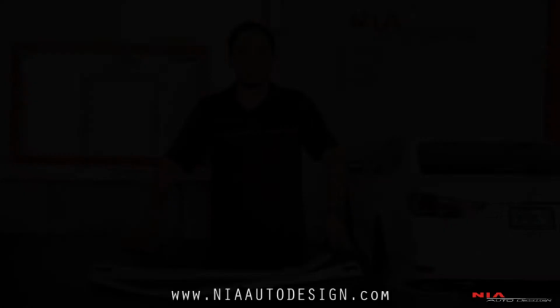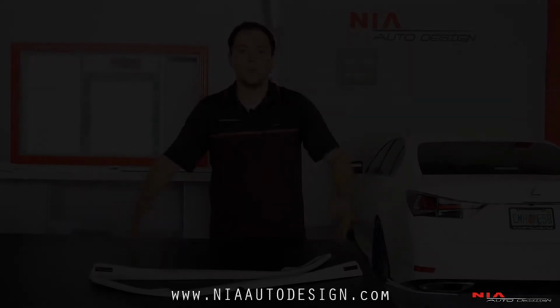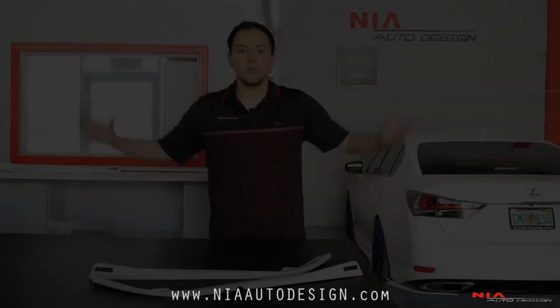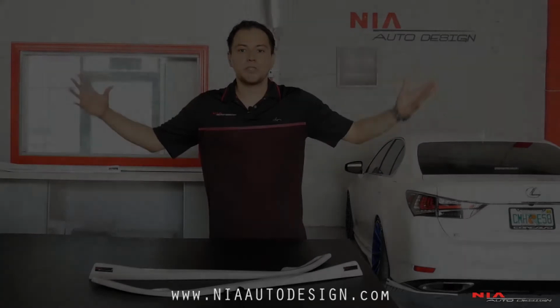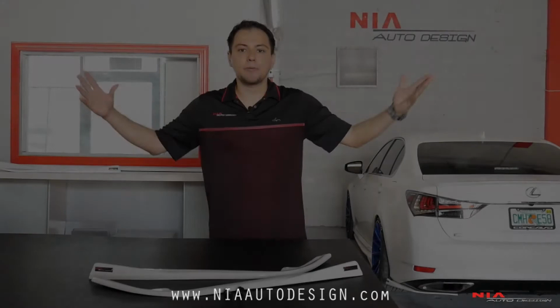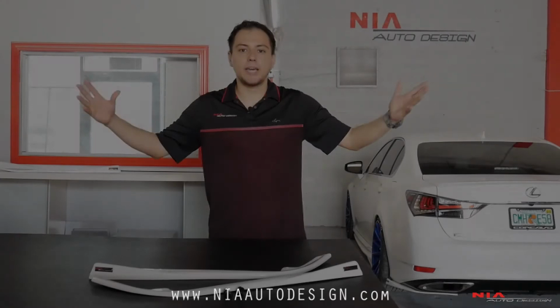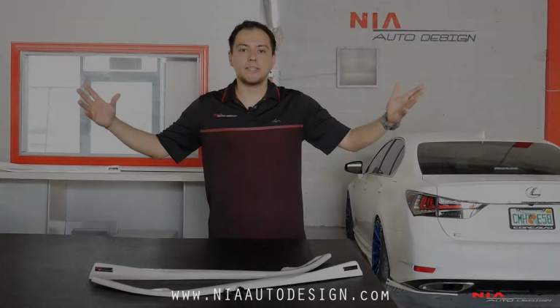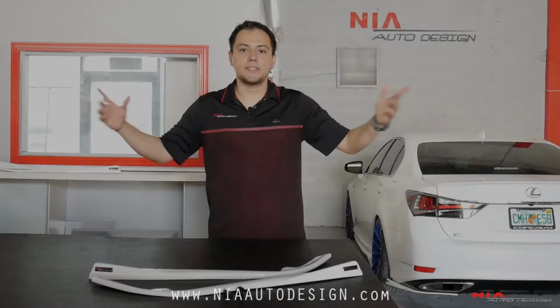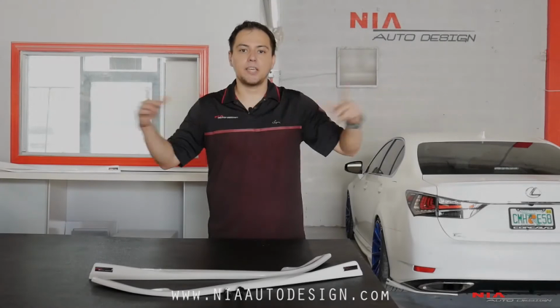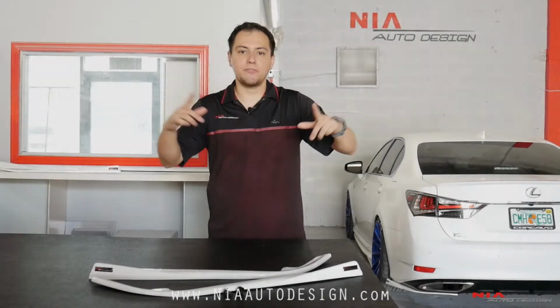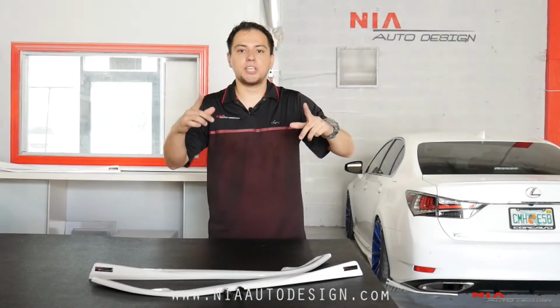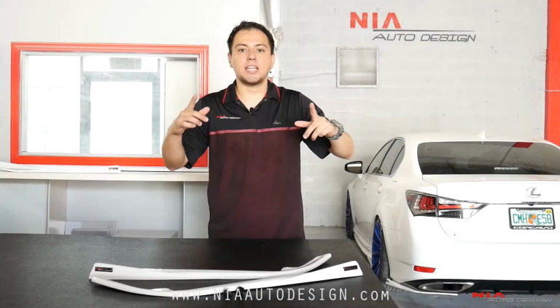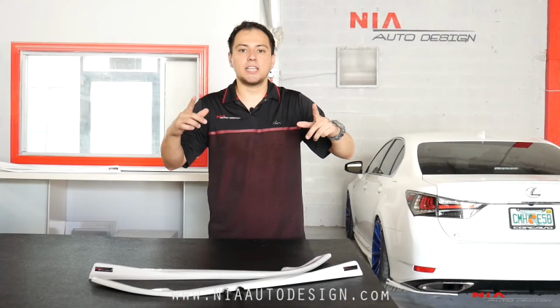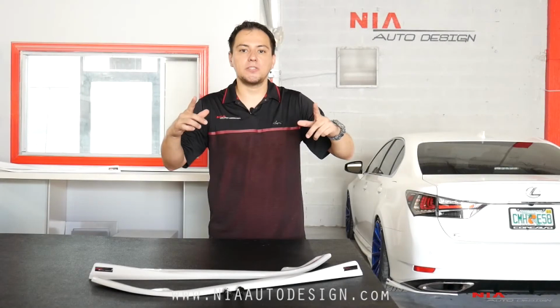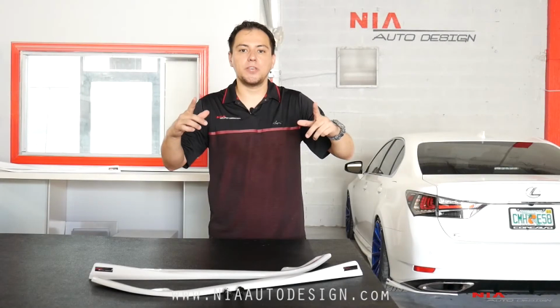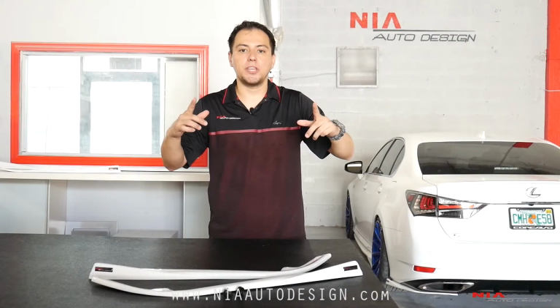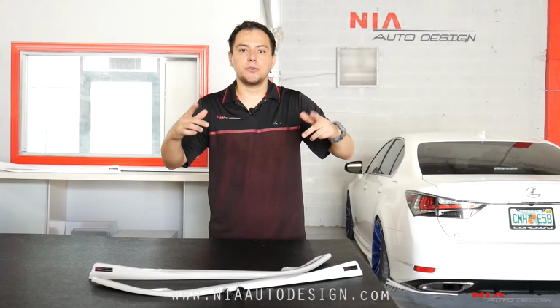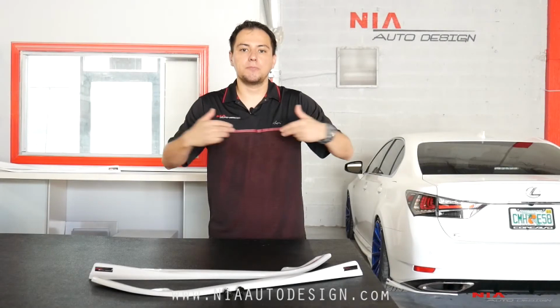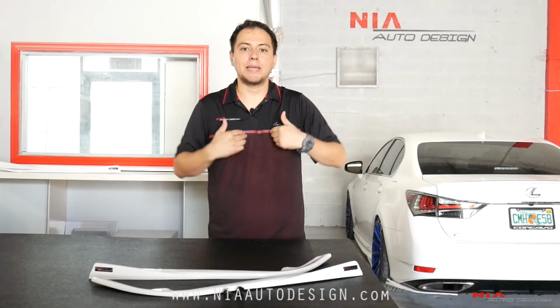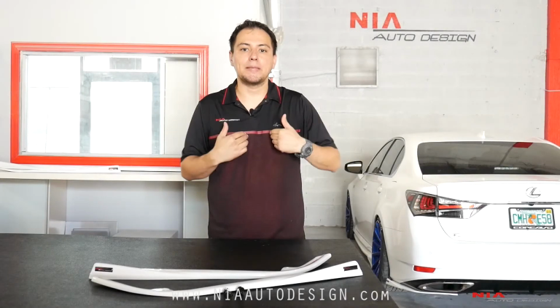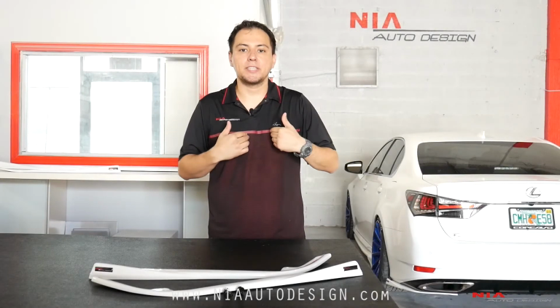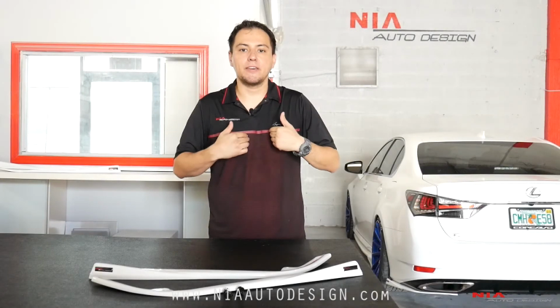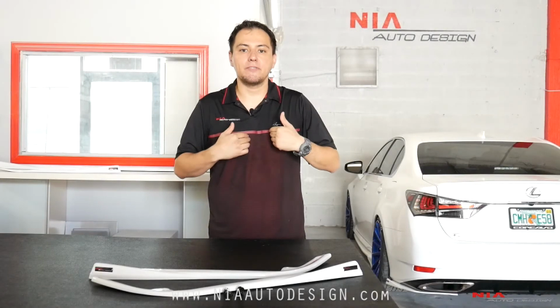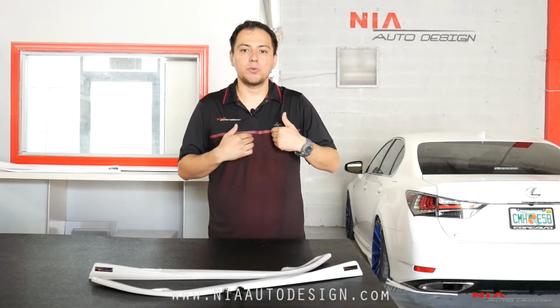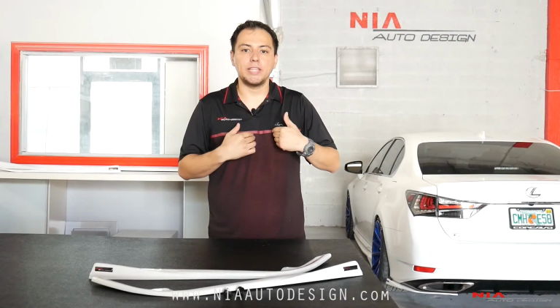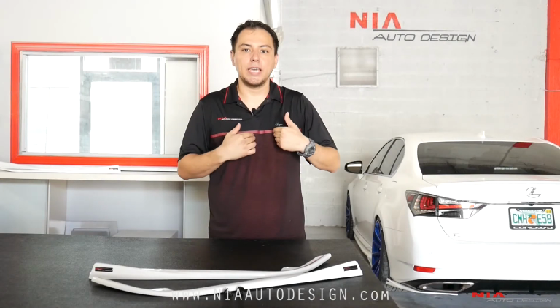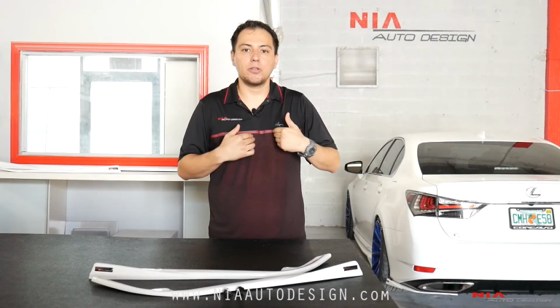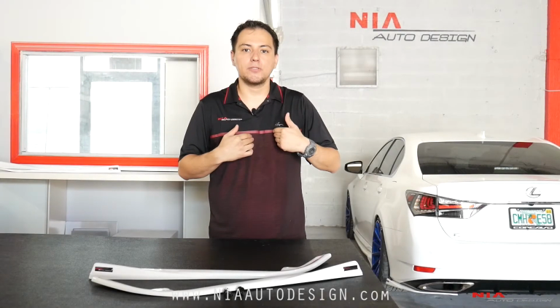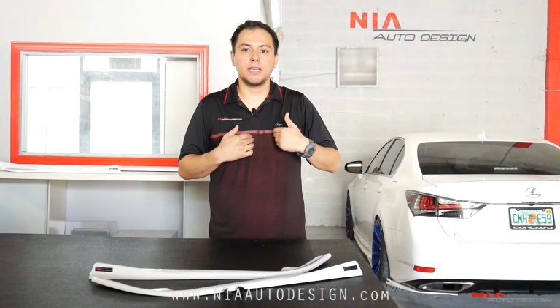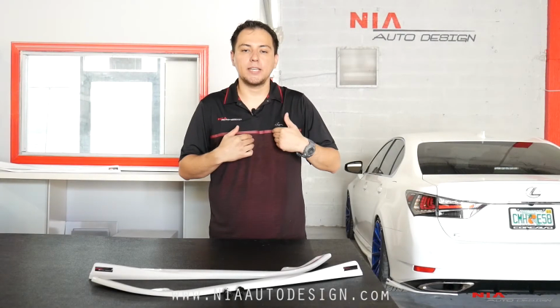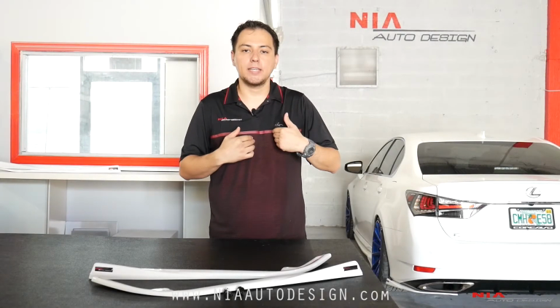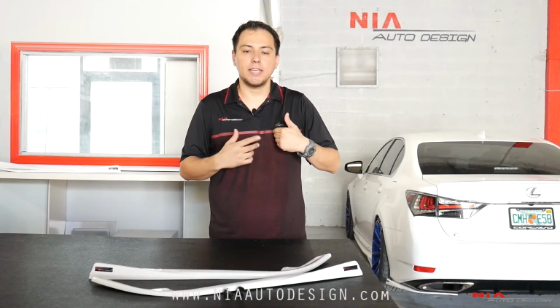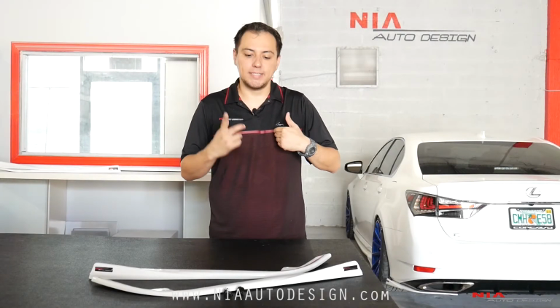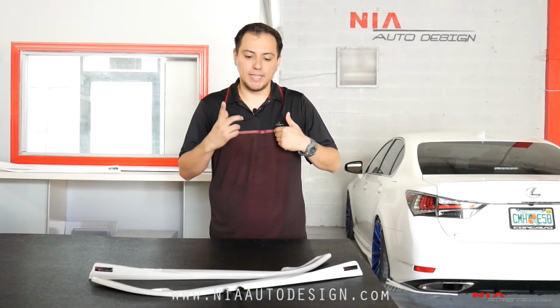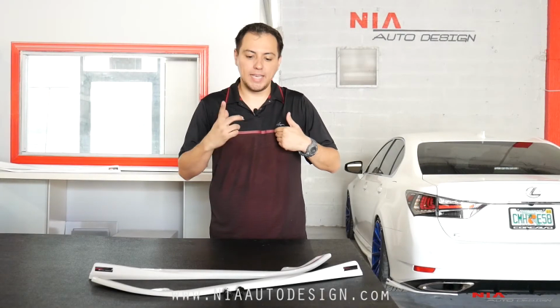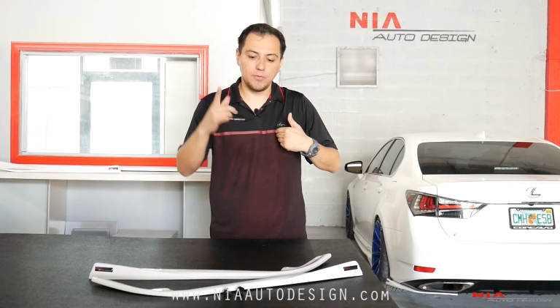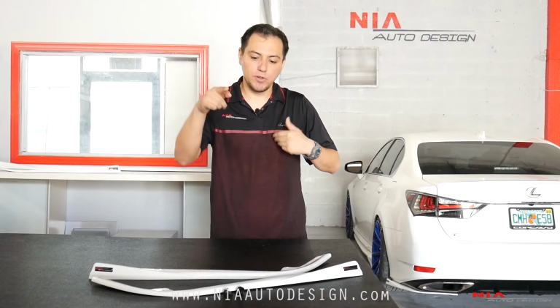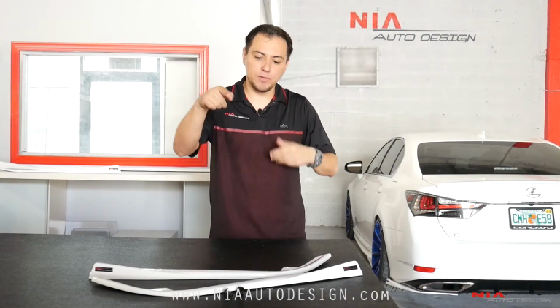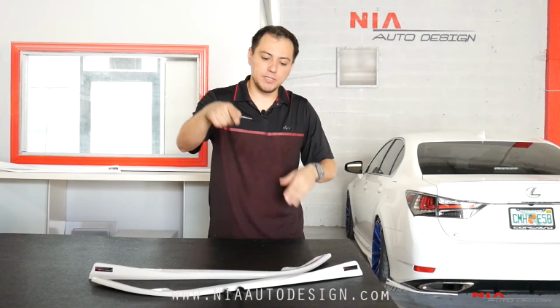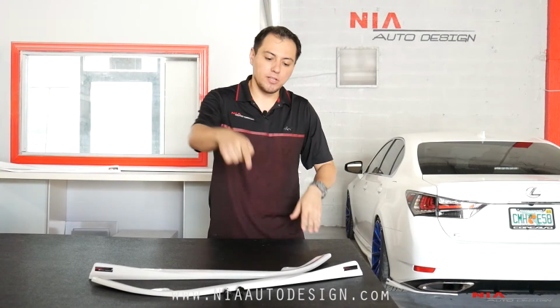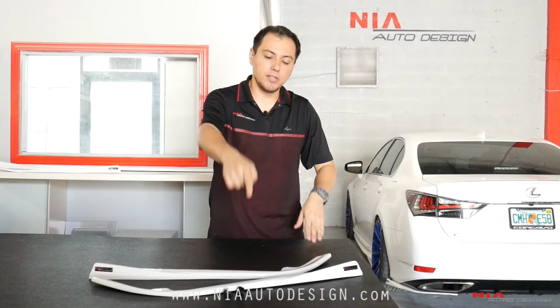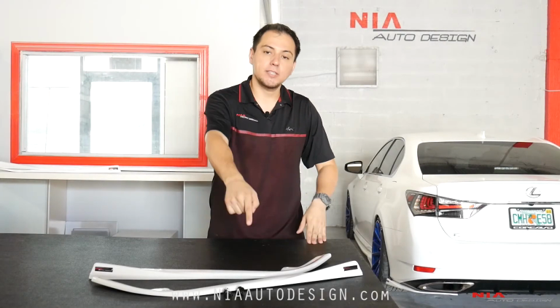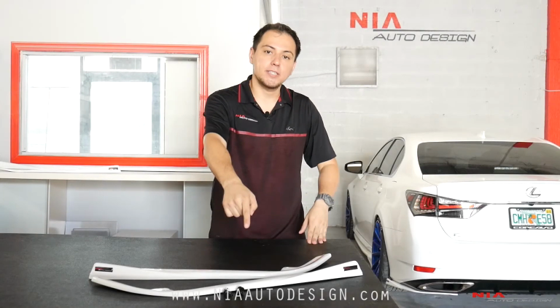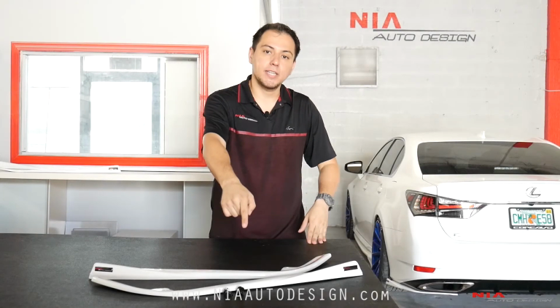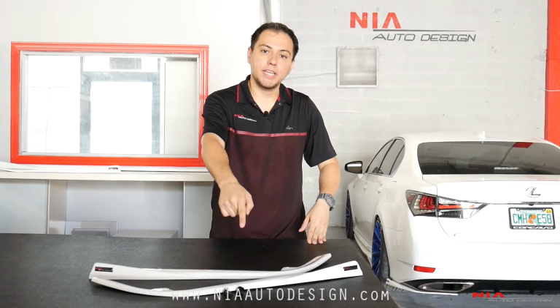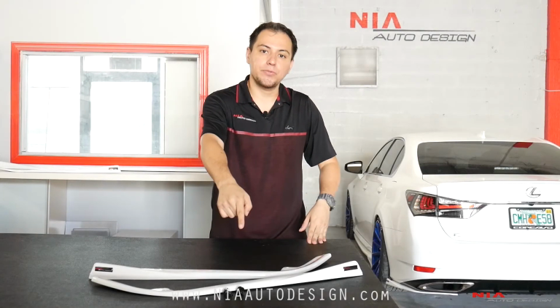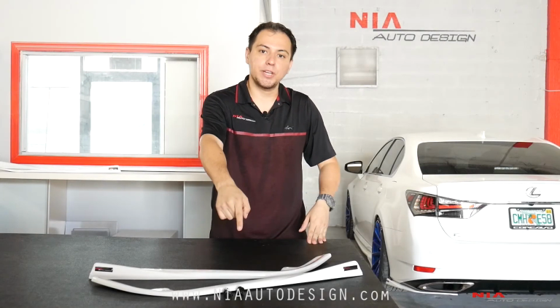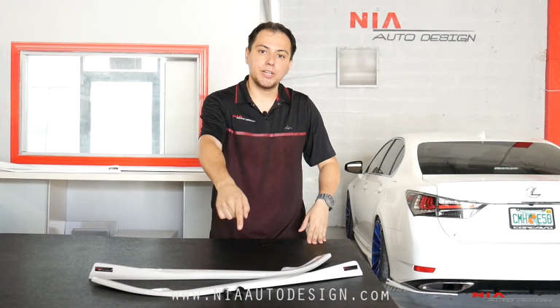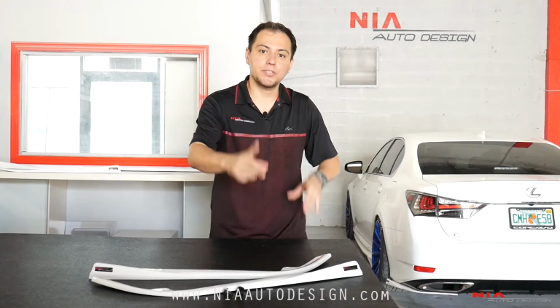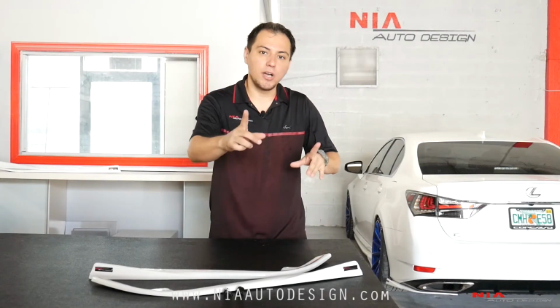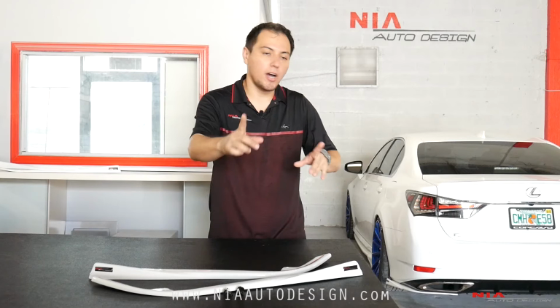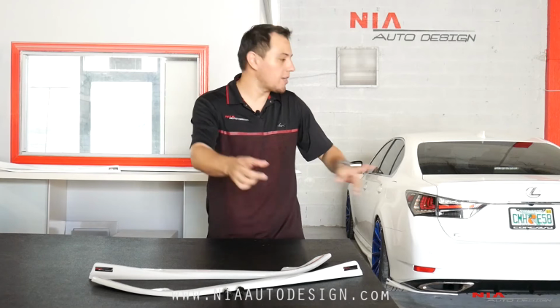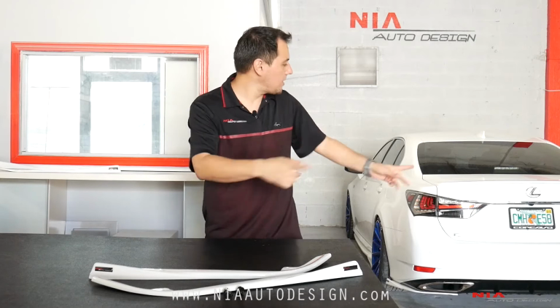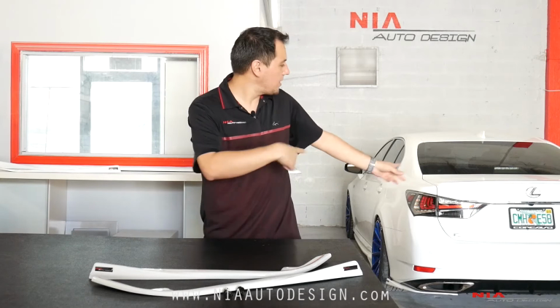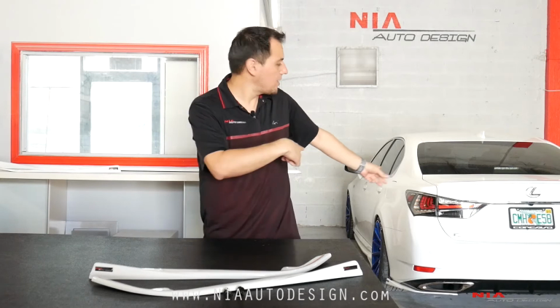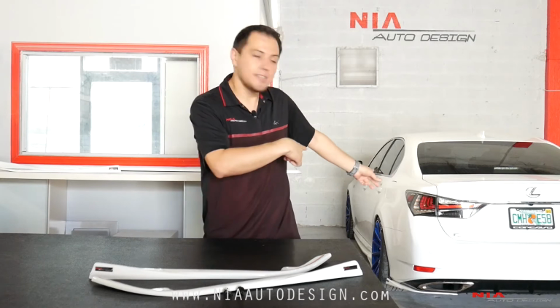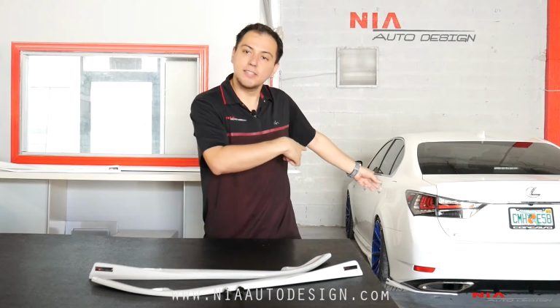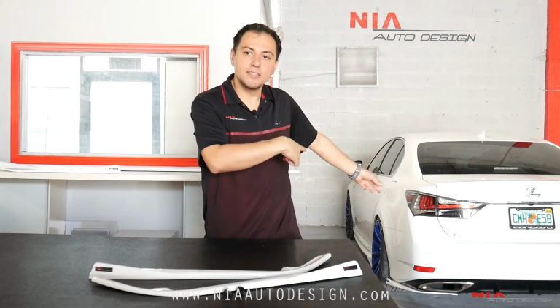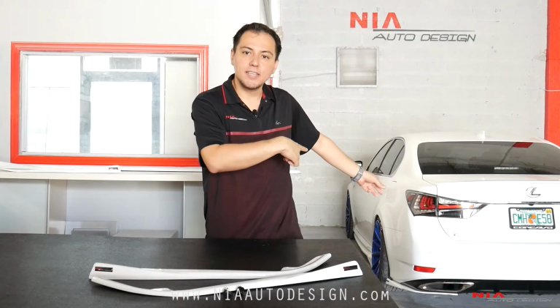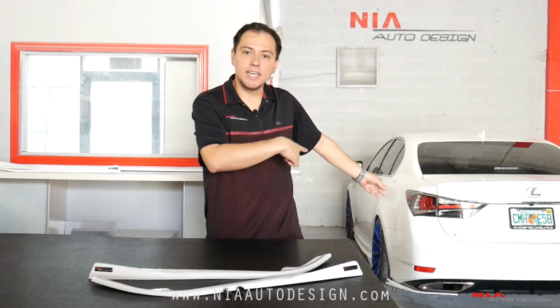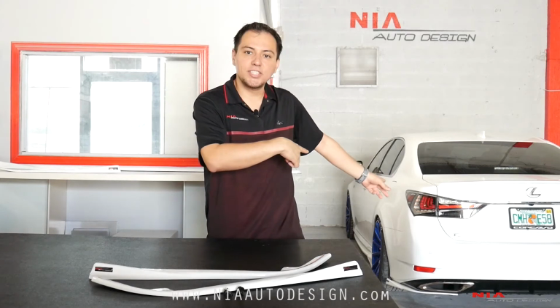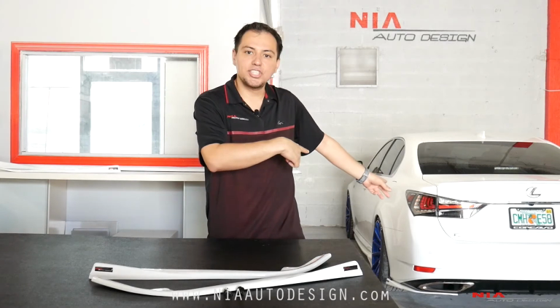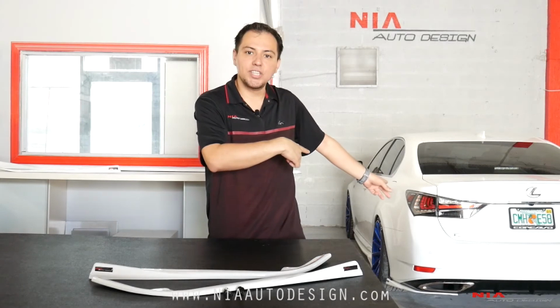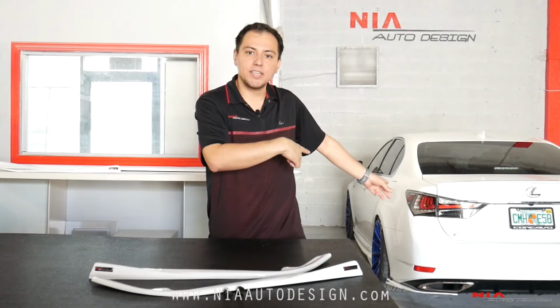What's up guys? Thank you for checking out this video. My name is Kevin with Nia Auto Design and today we're going to be installing the Nia rears on the Lexus GS.